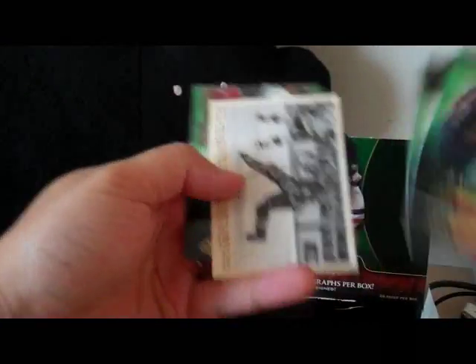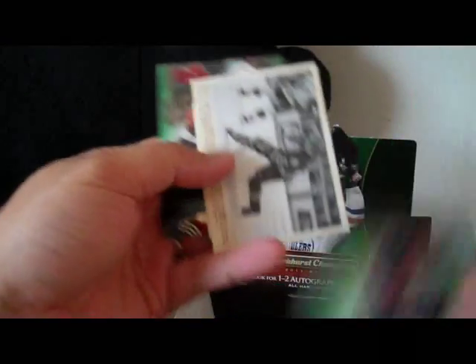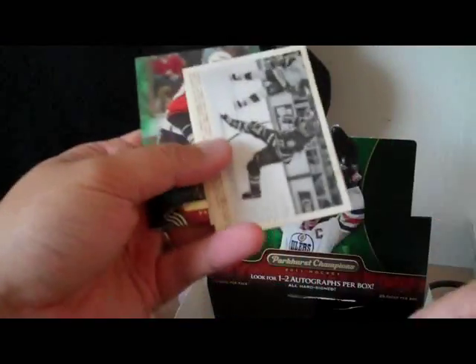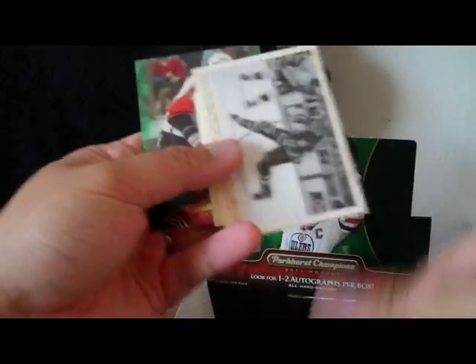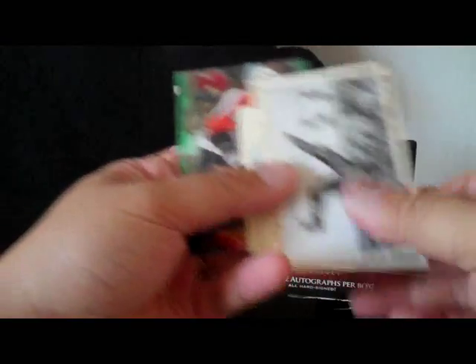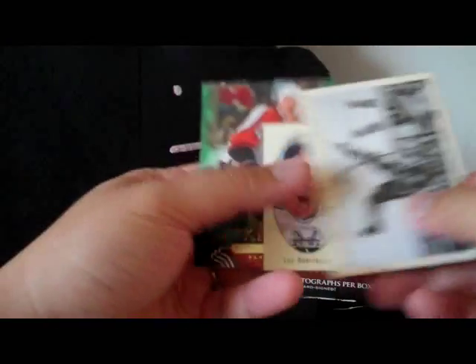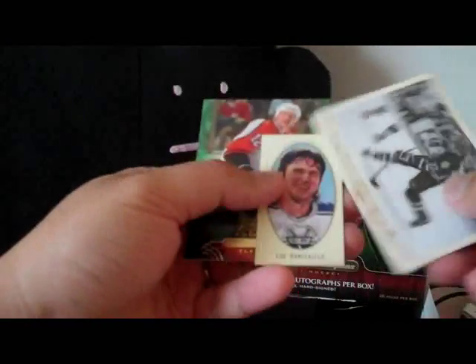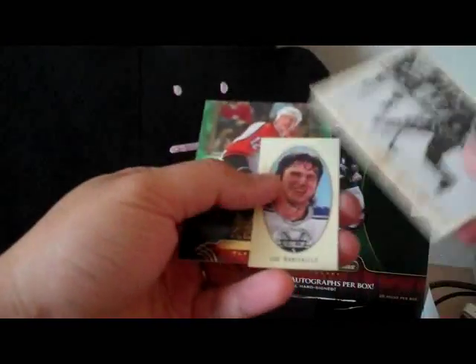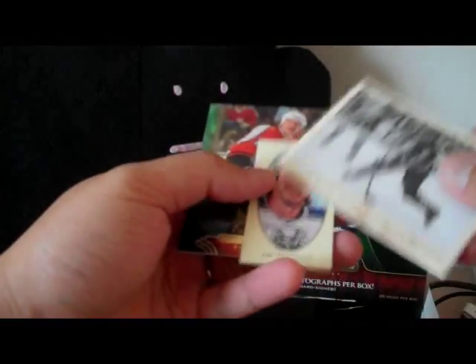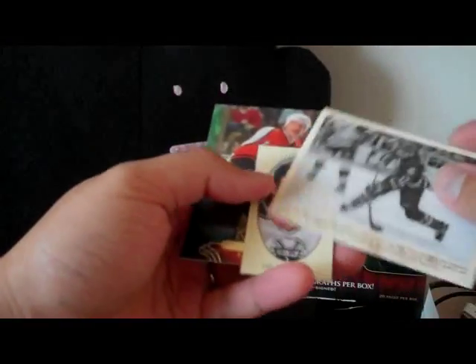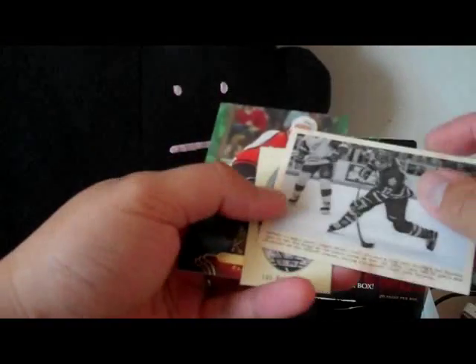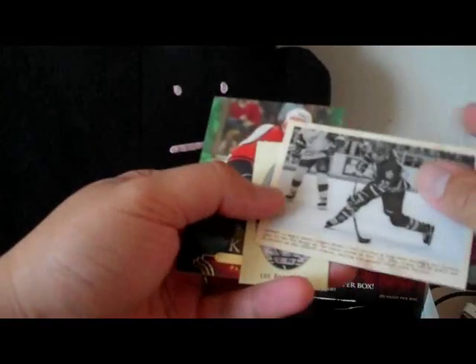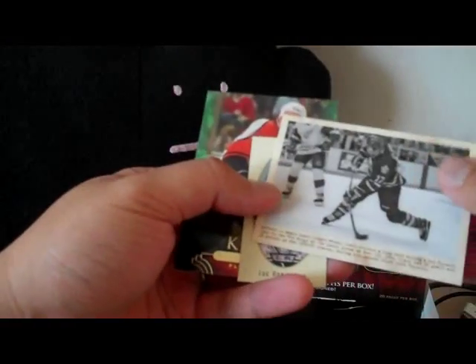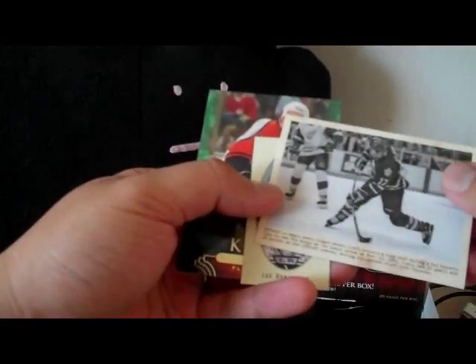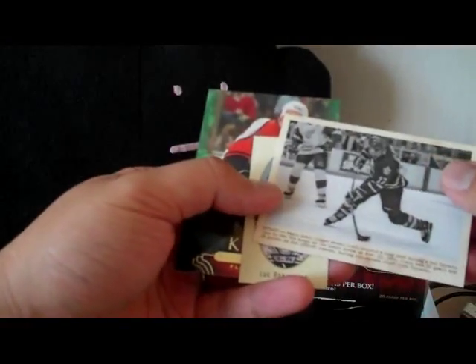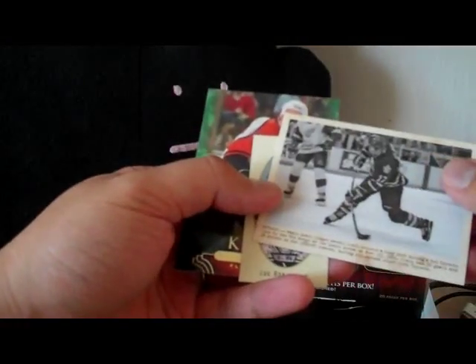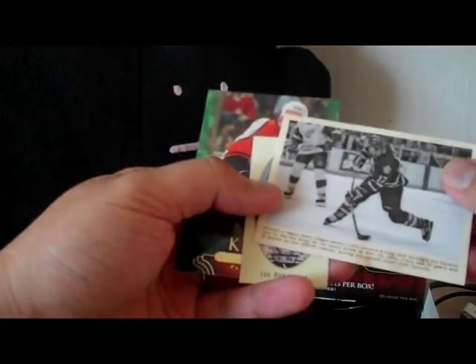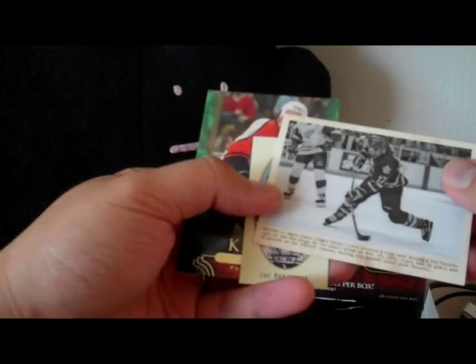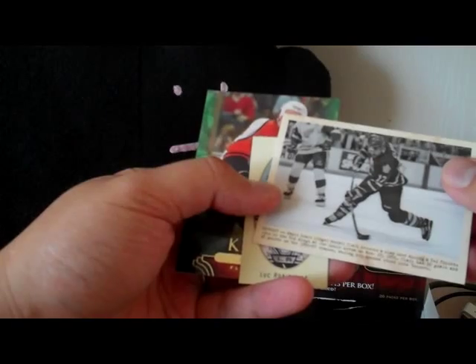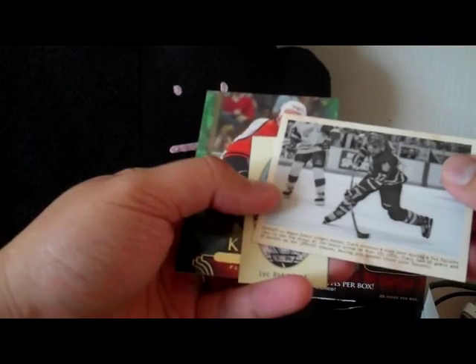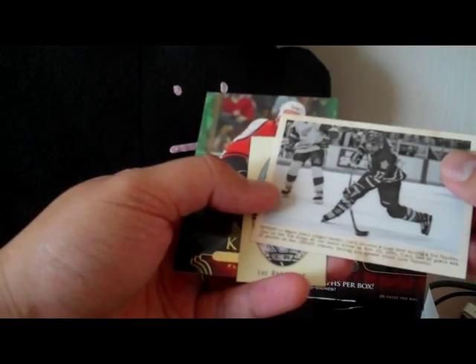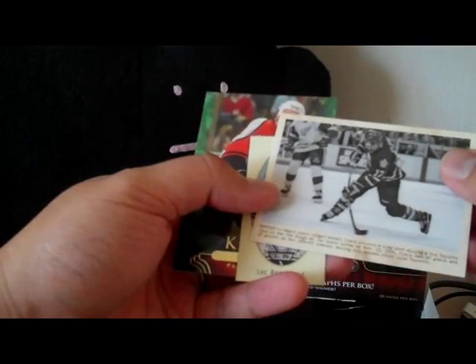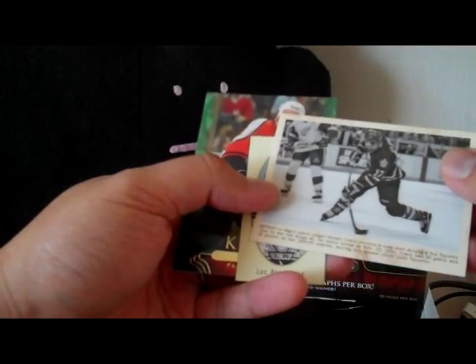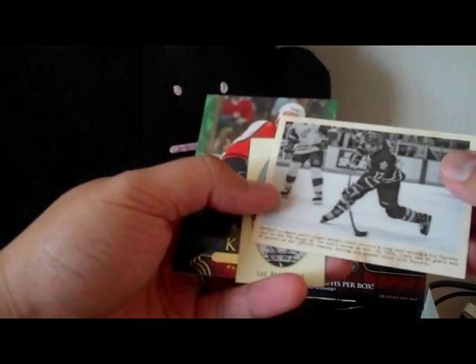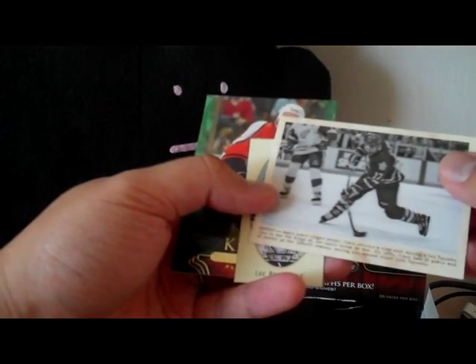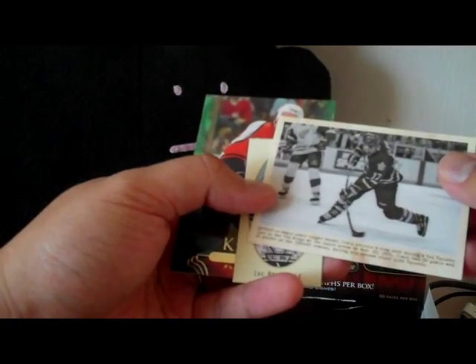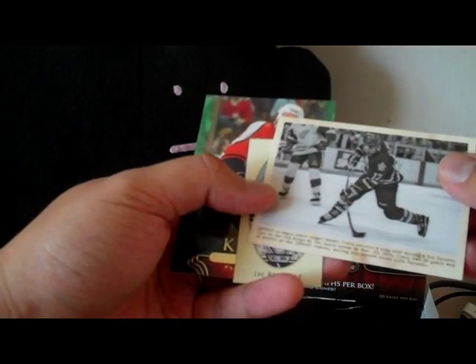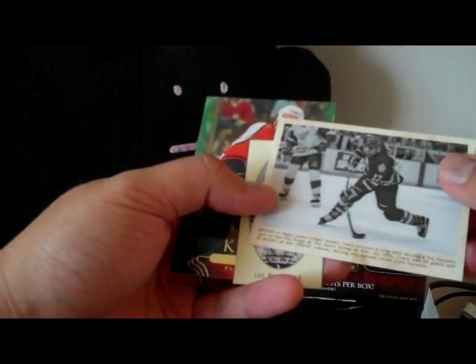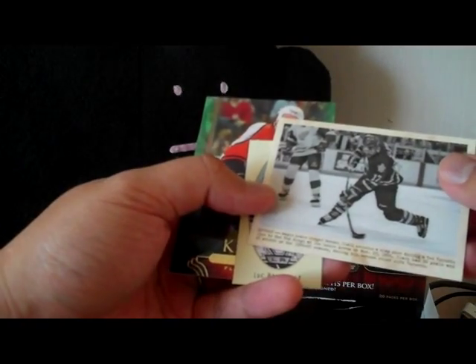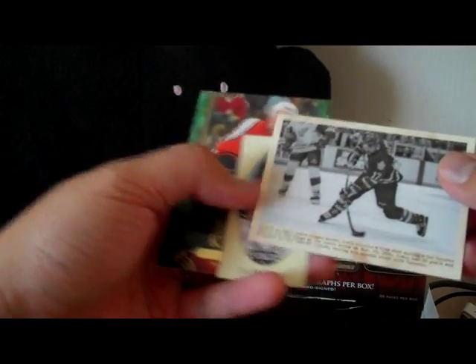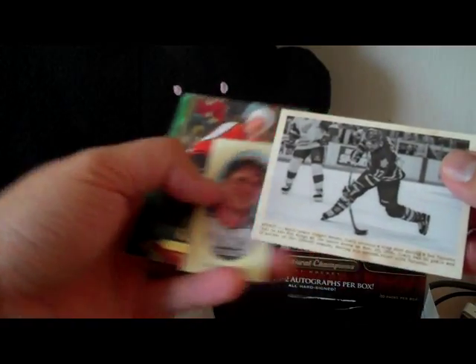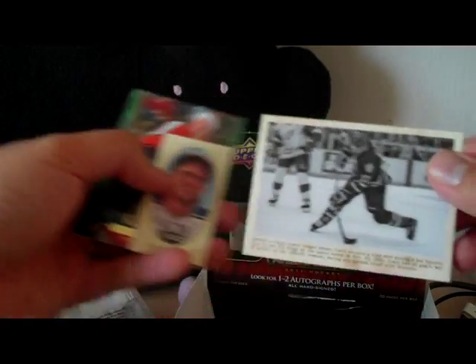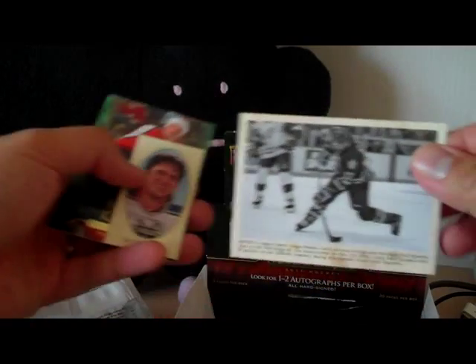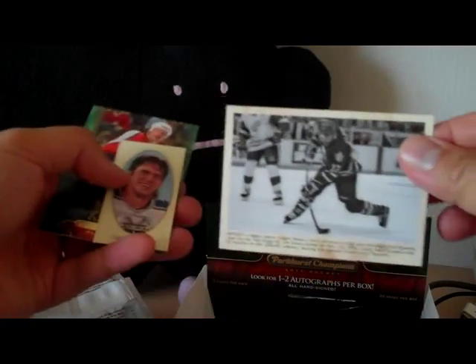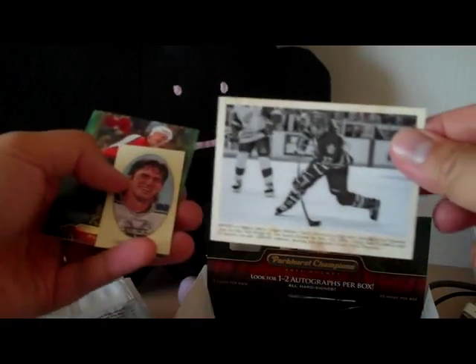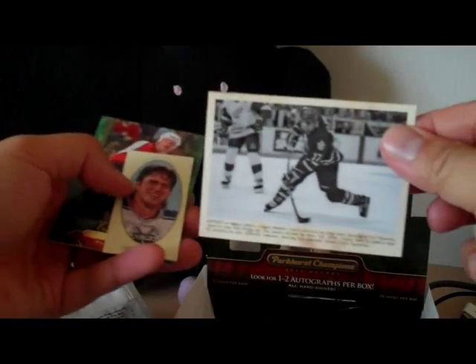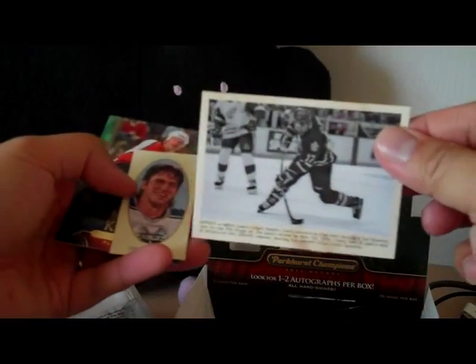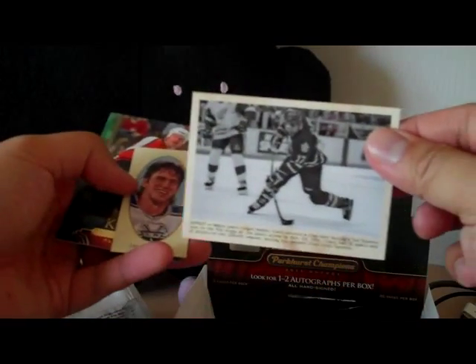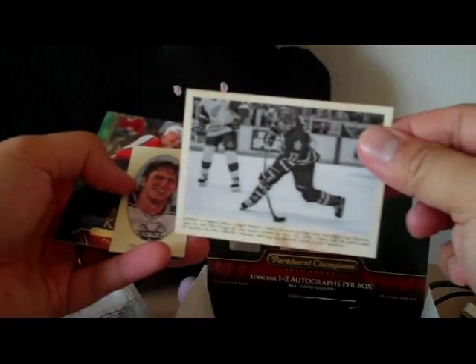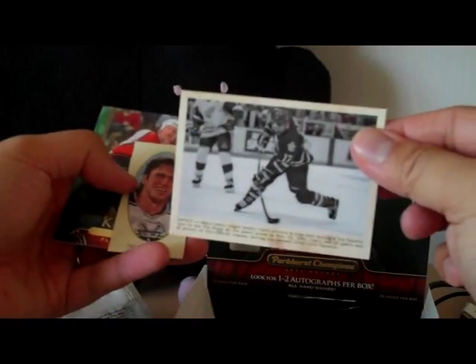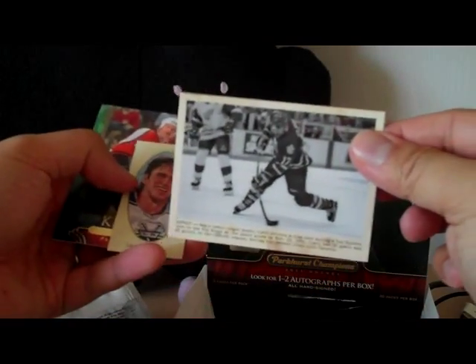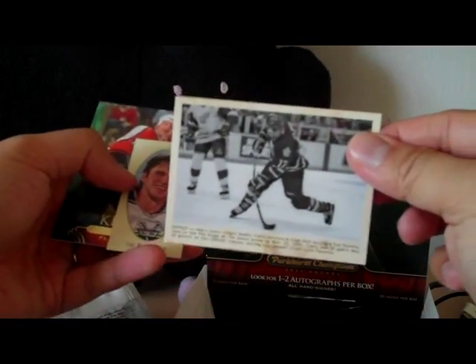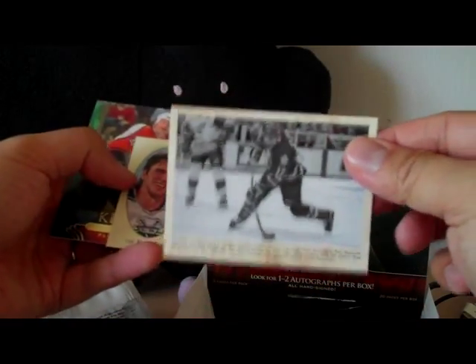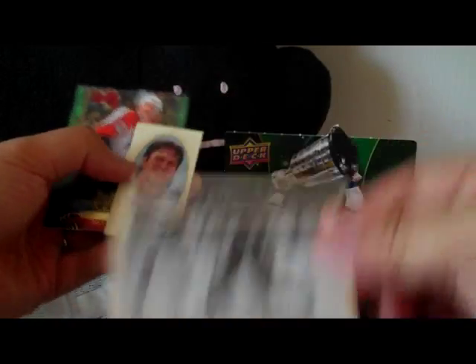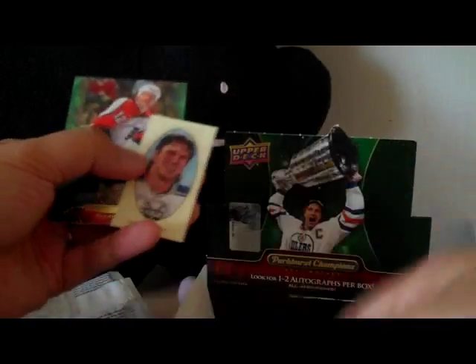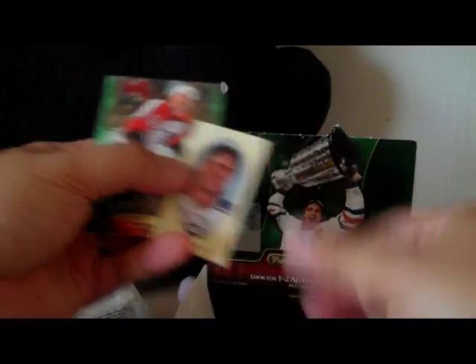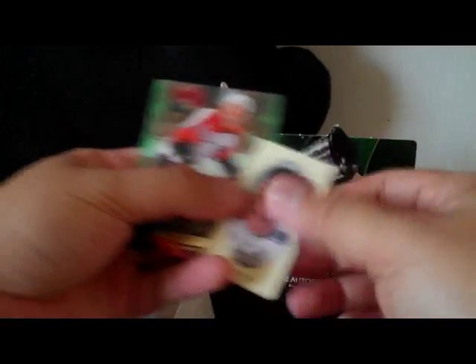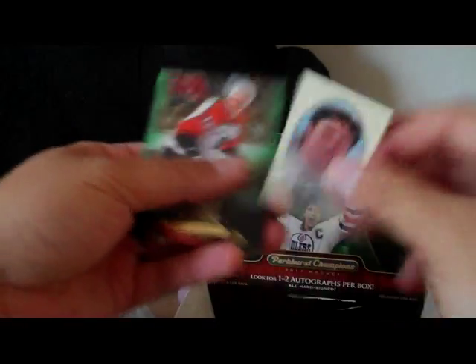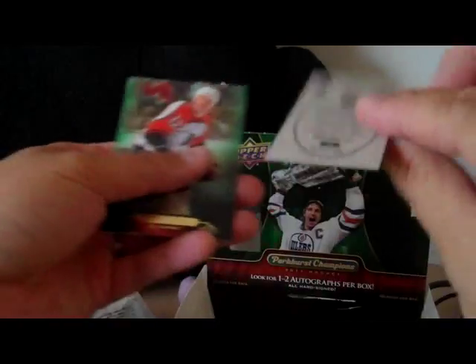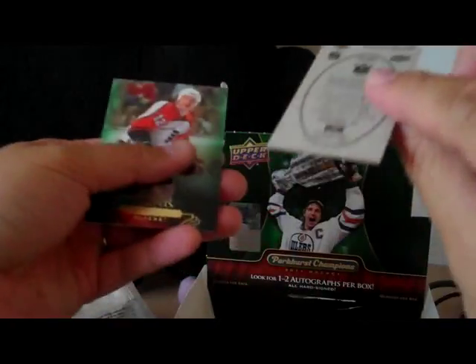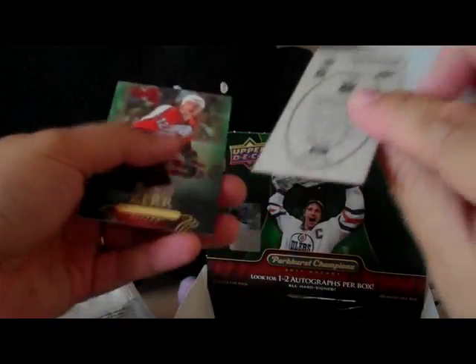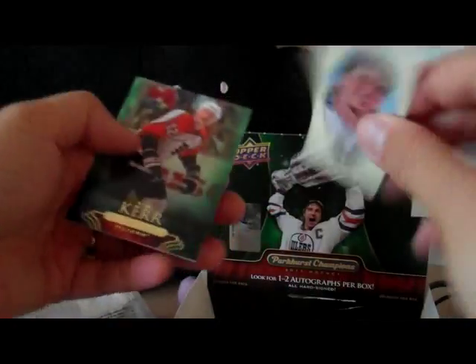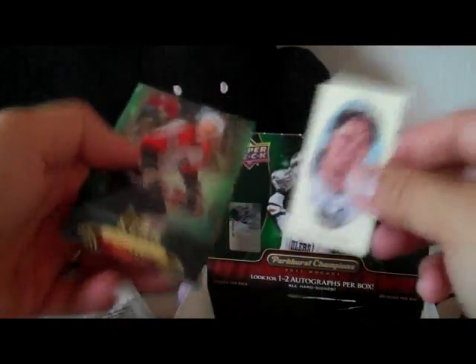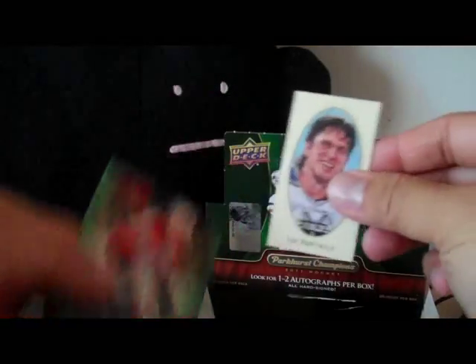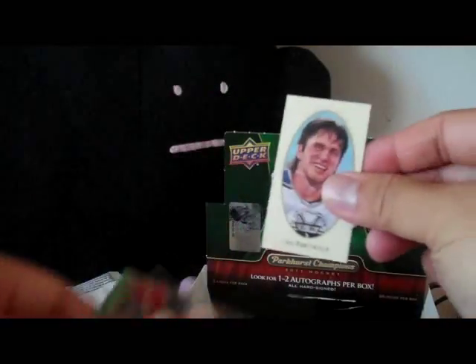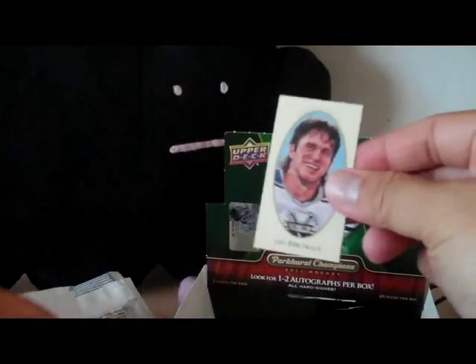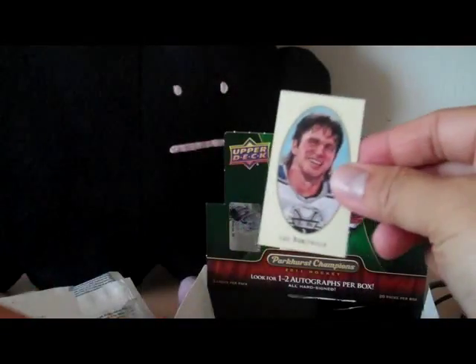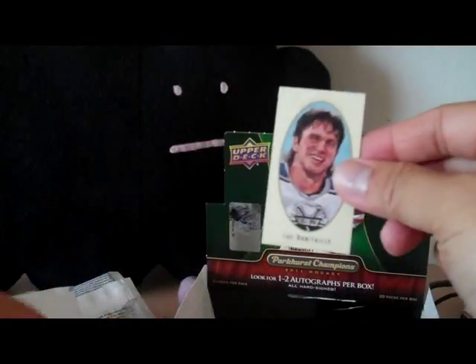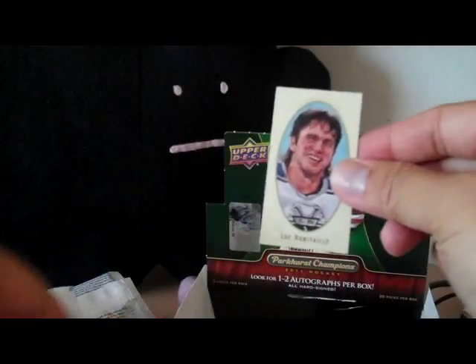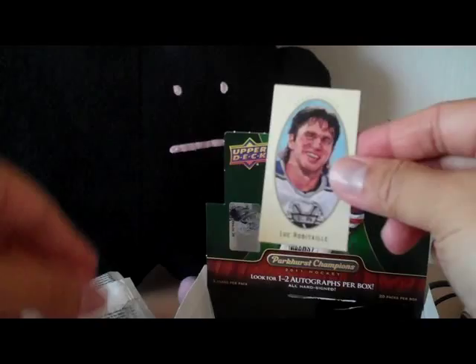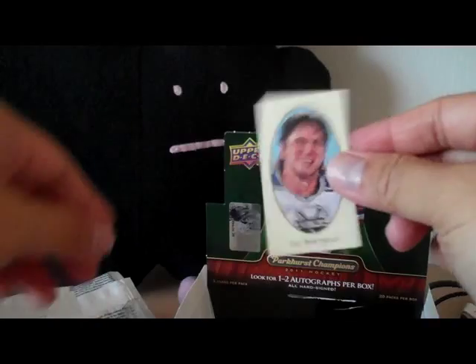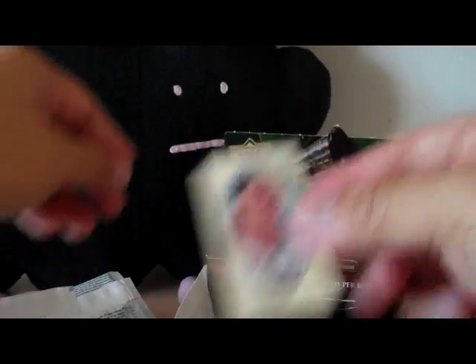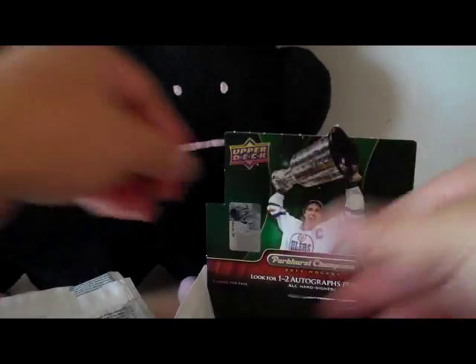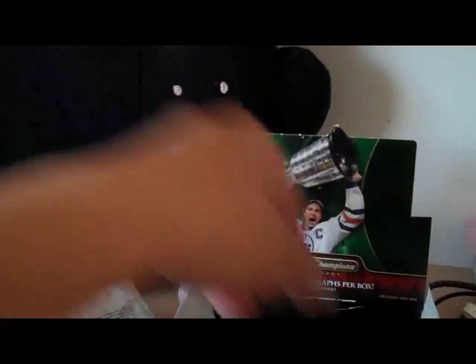Another wire photo — this is Wendell Clark. And another Luc Robitaille mini card.